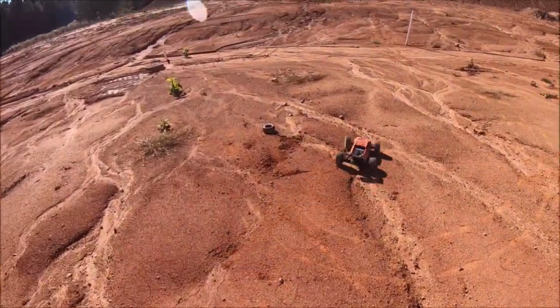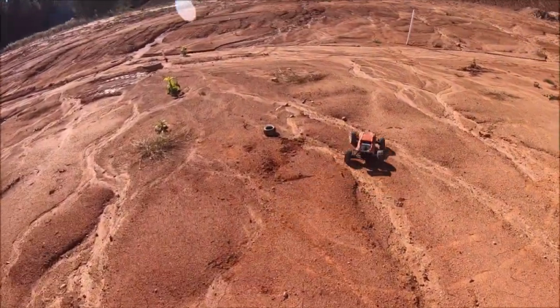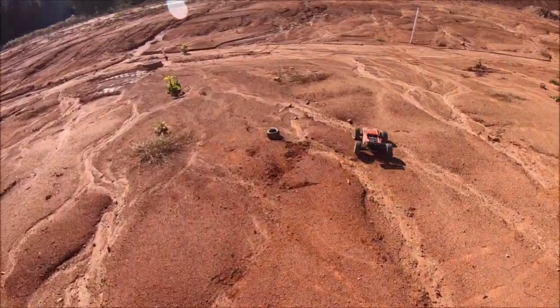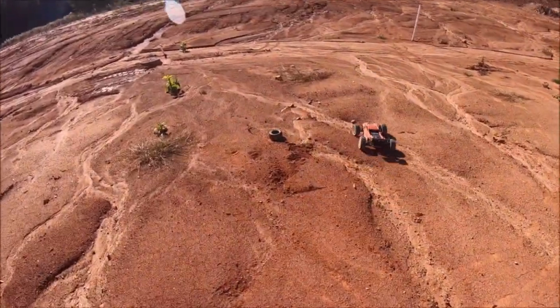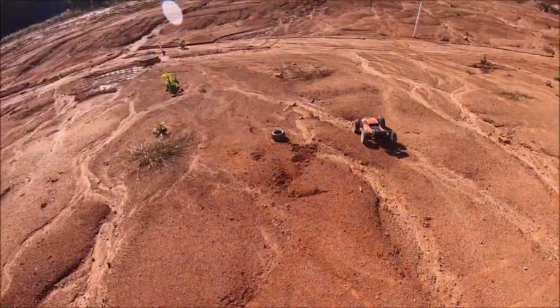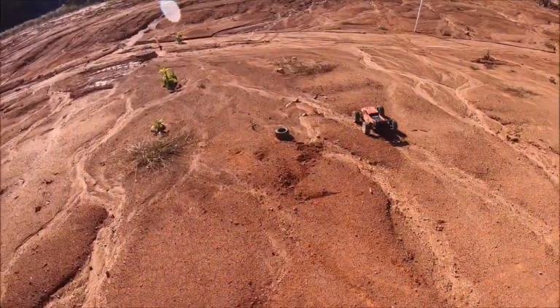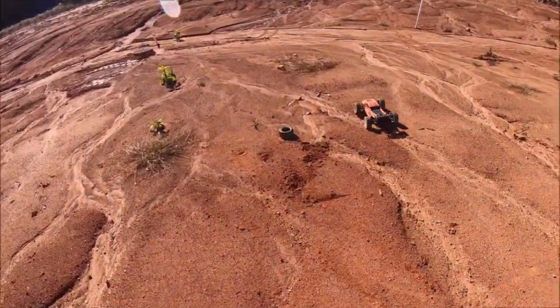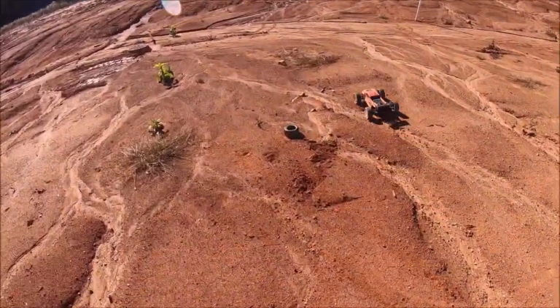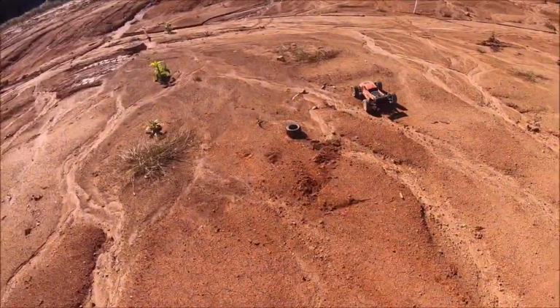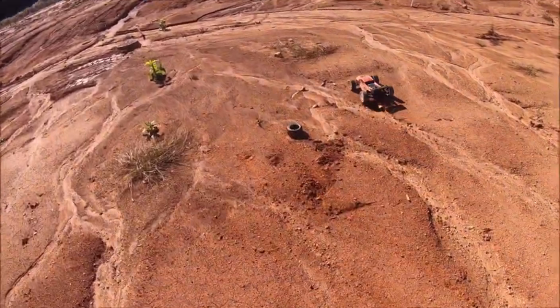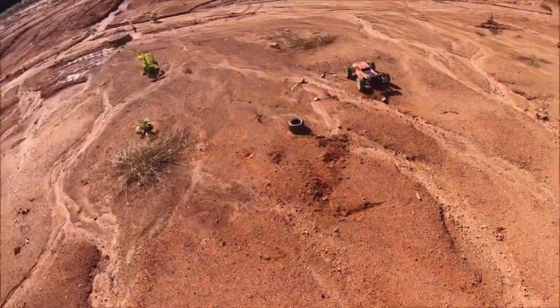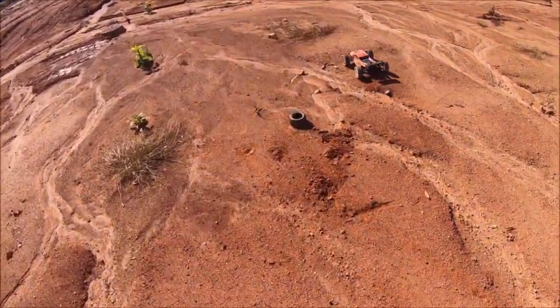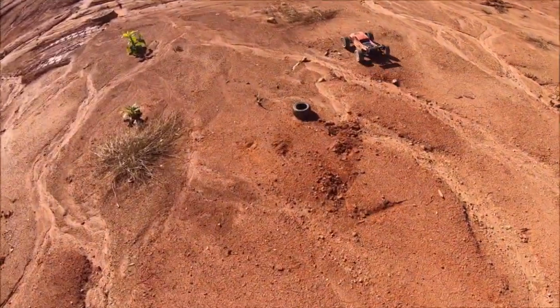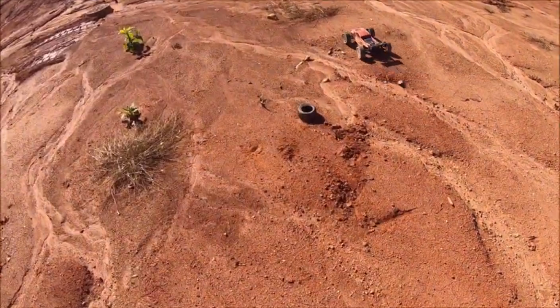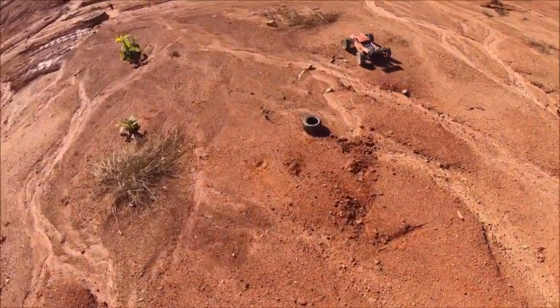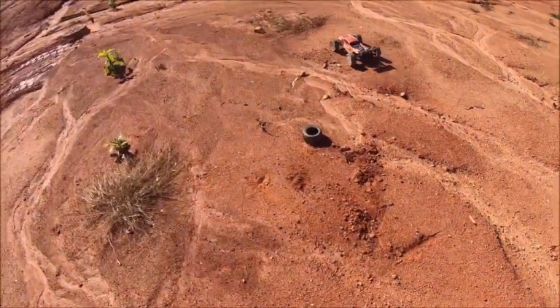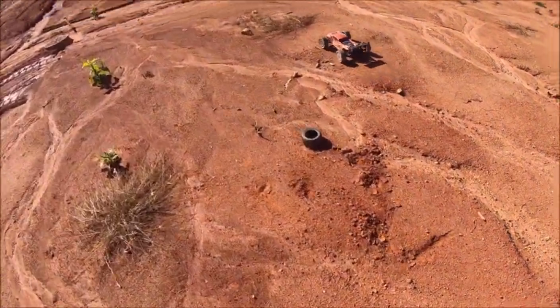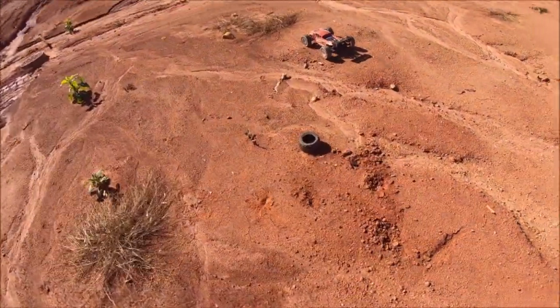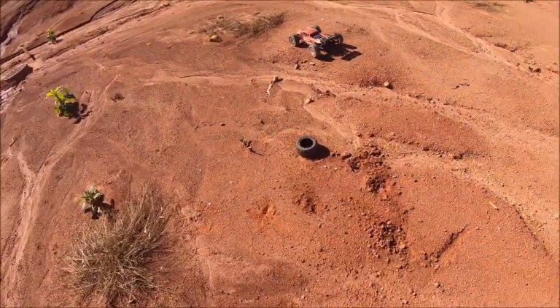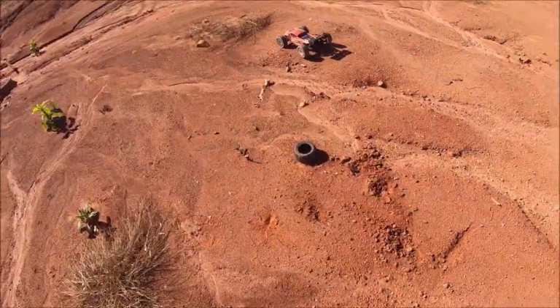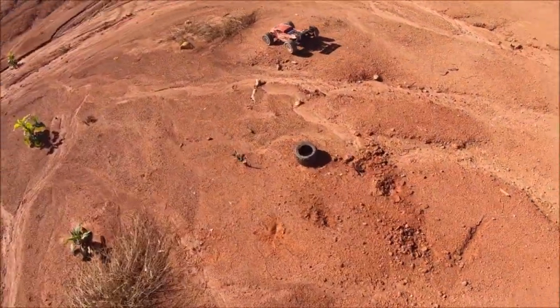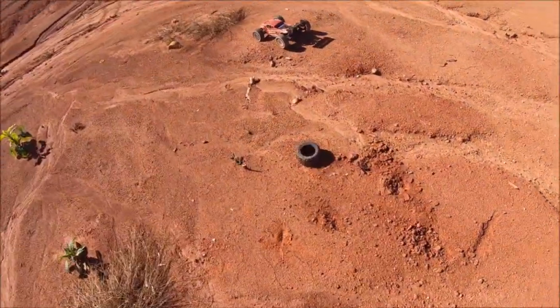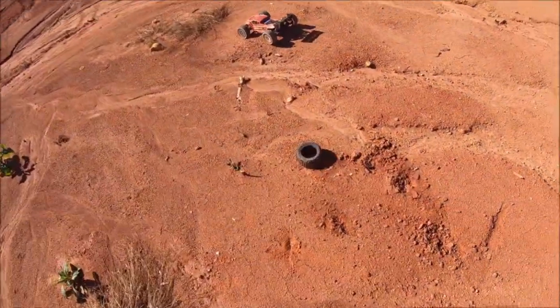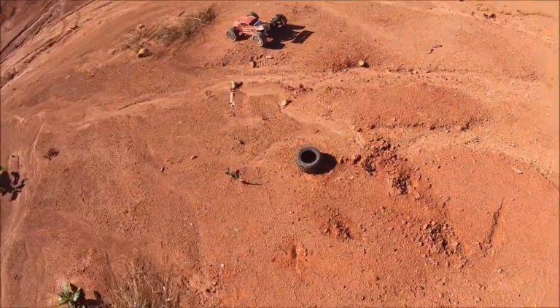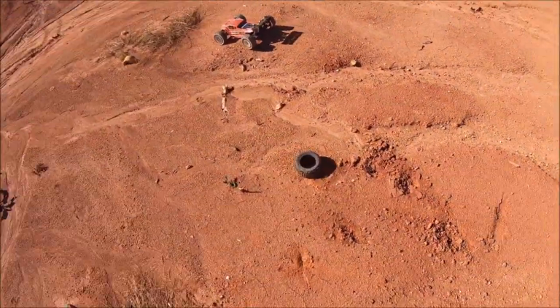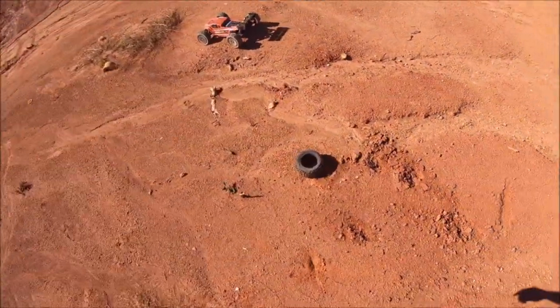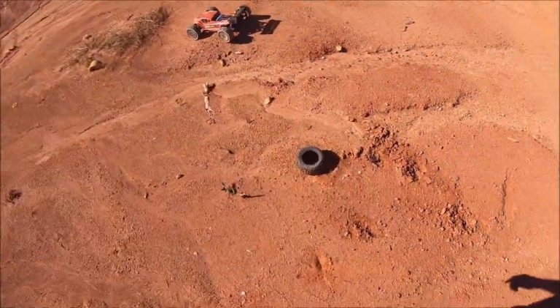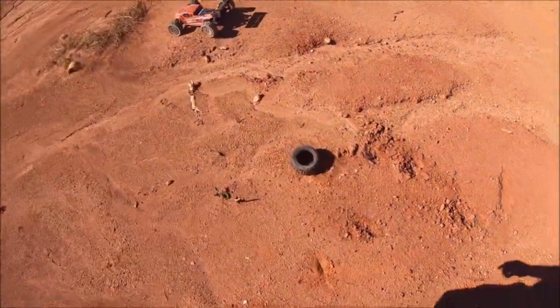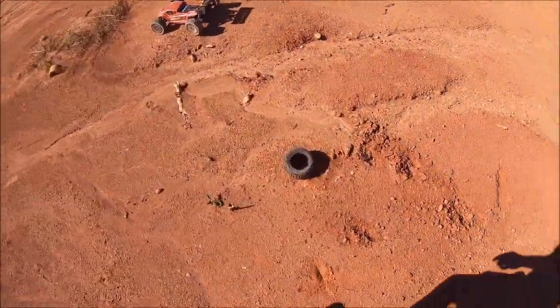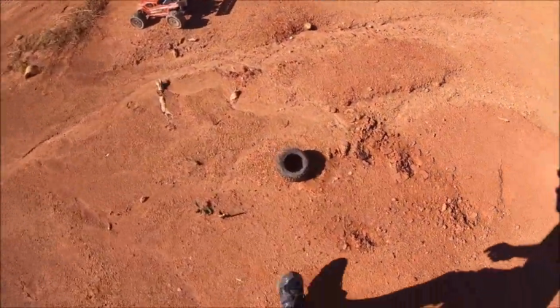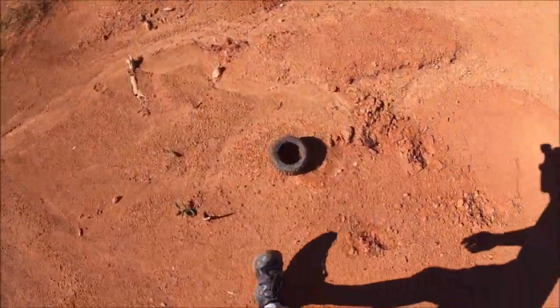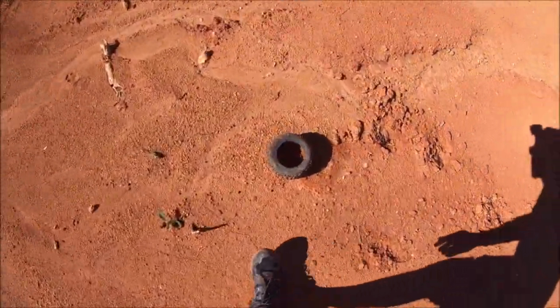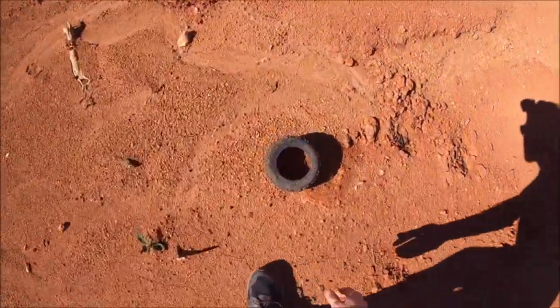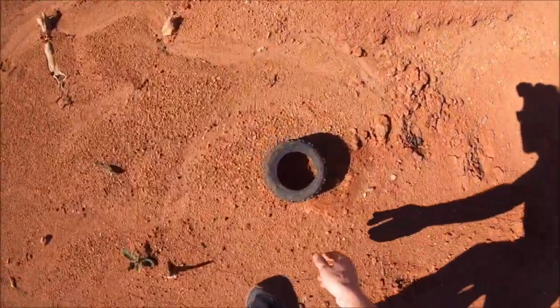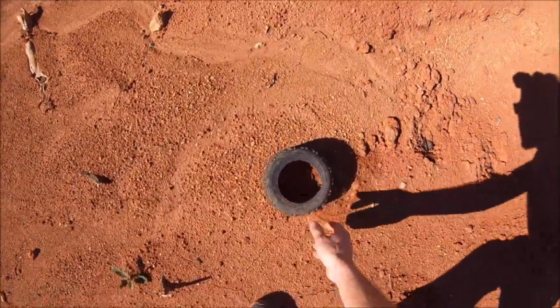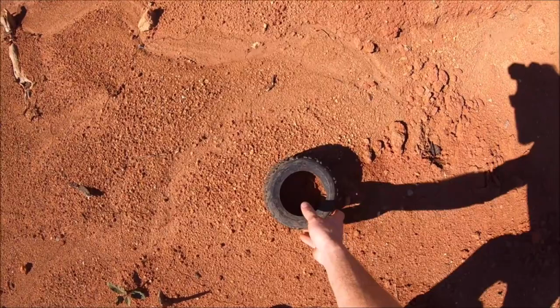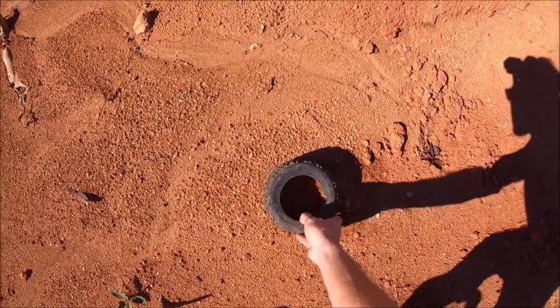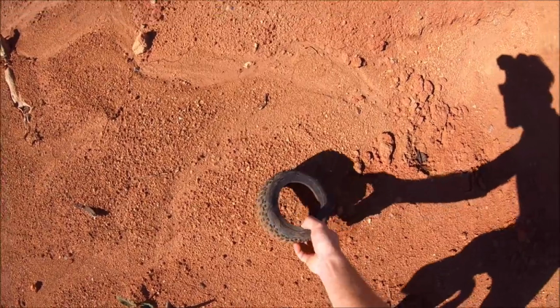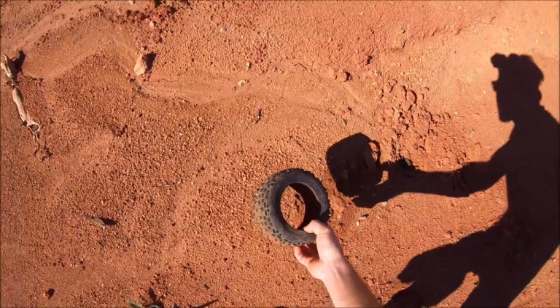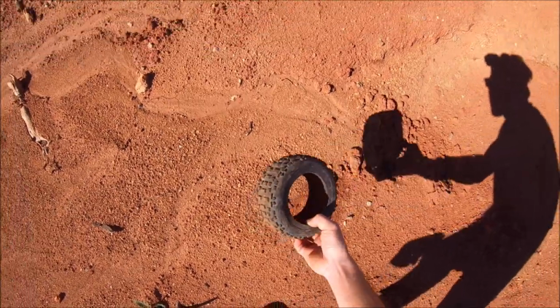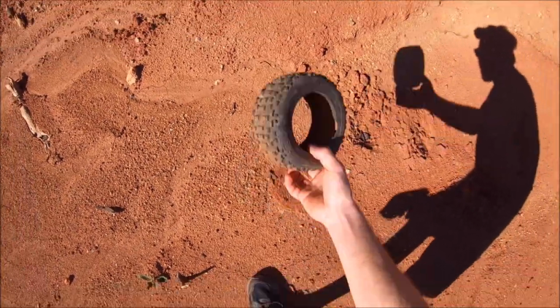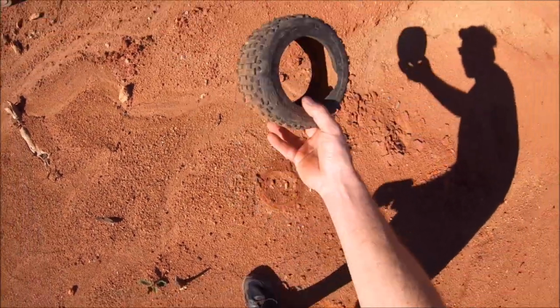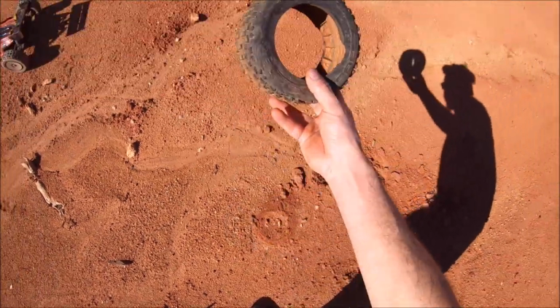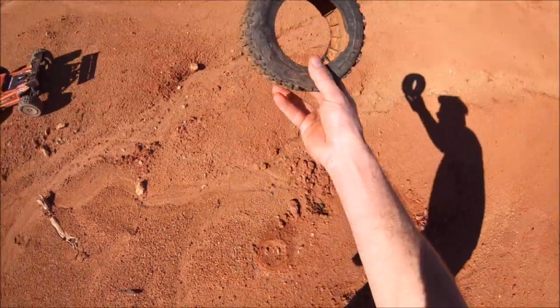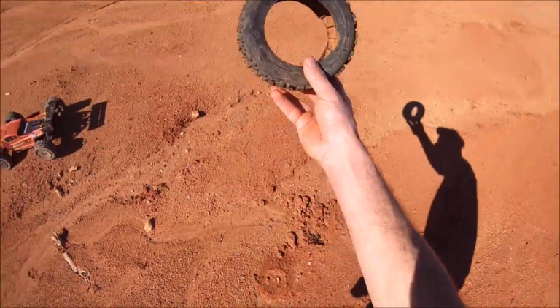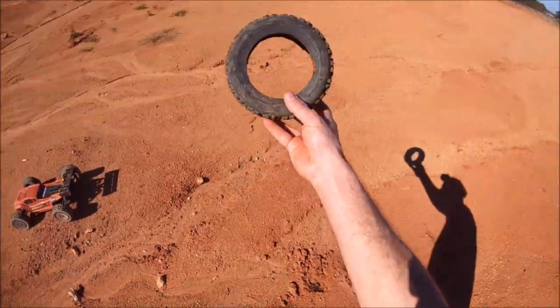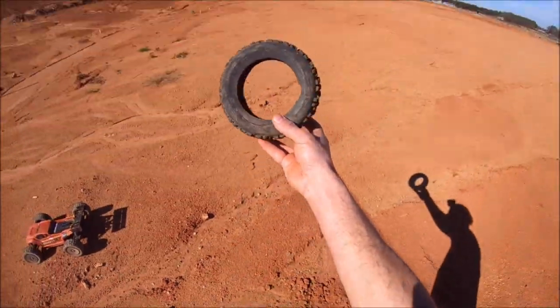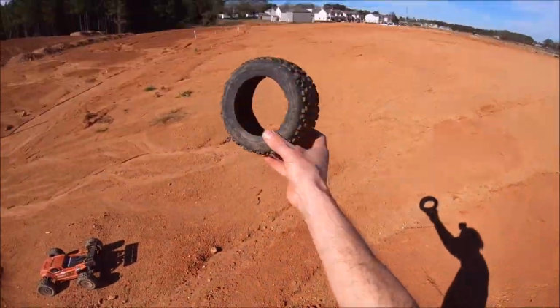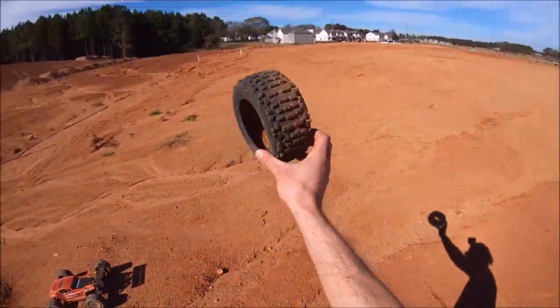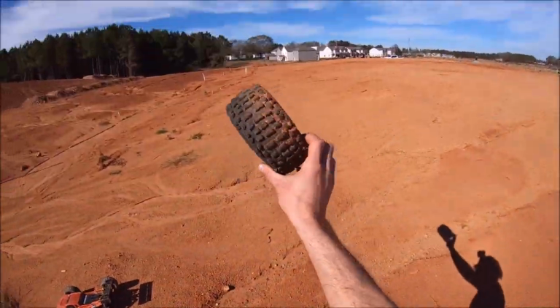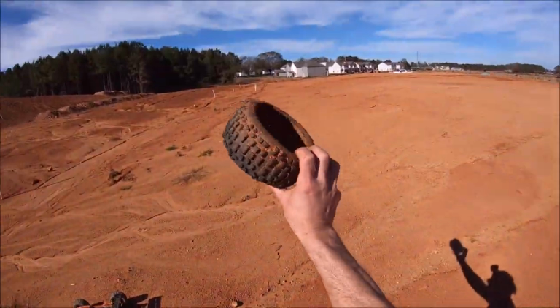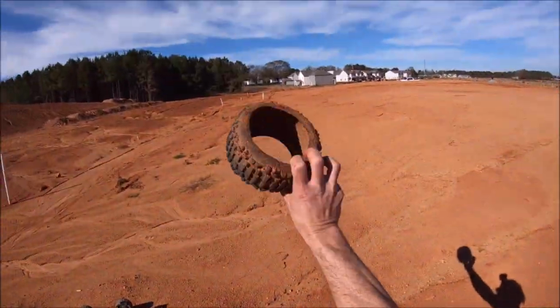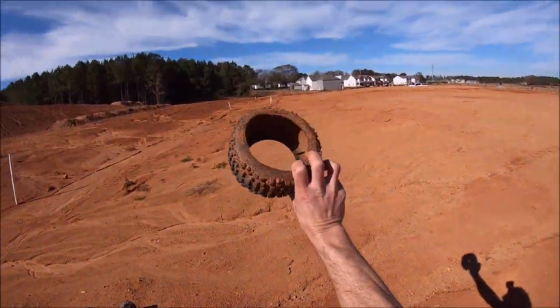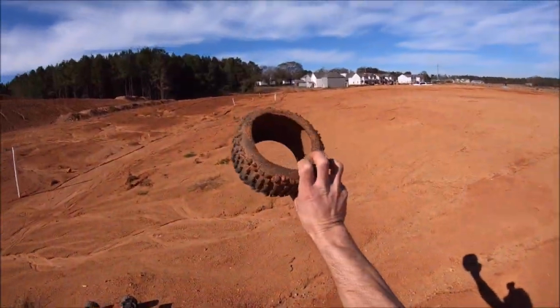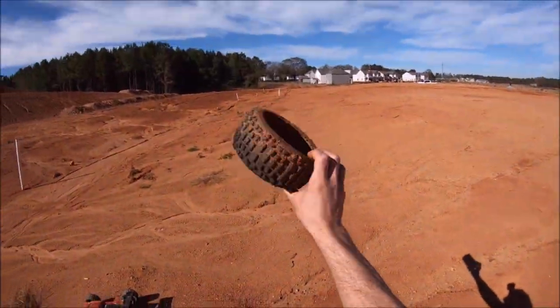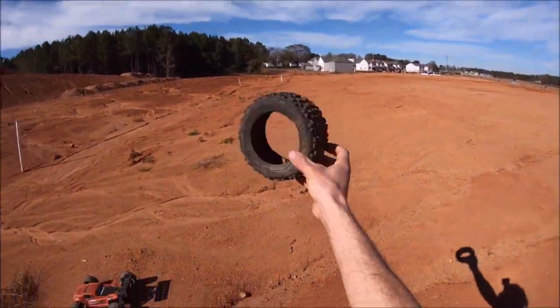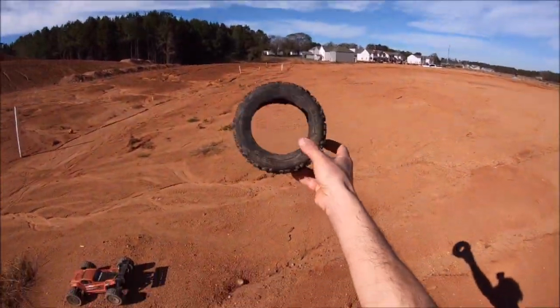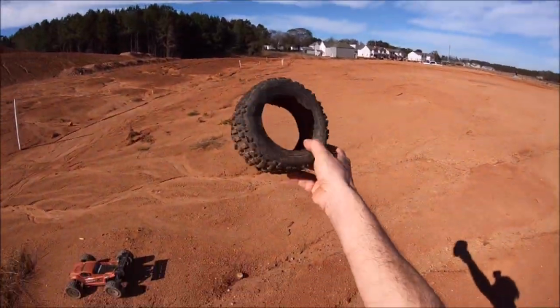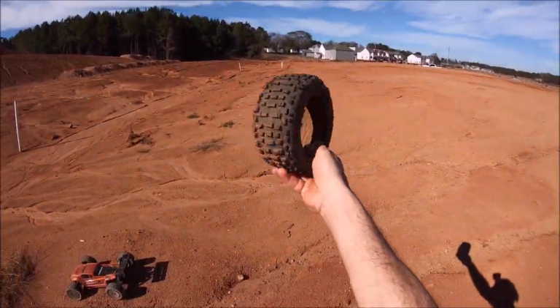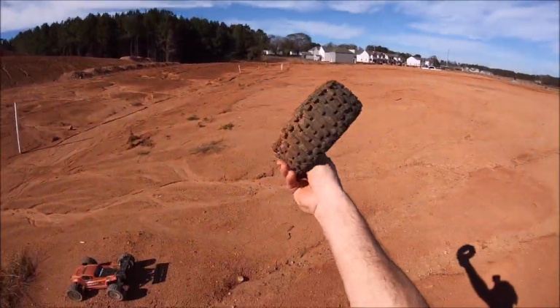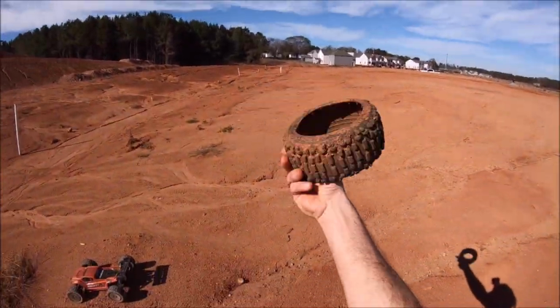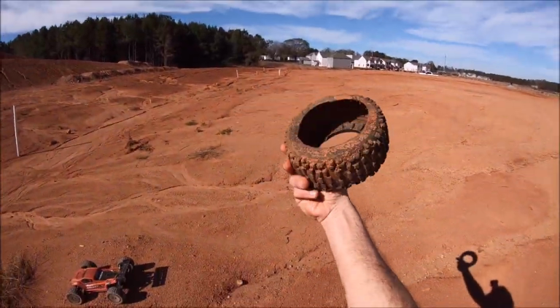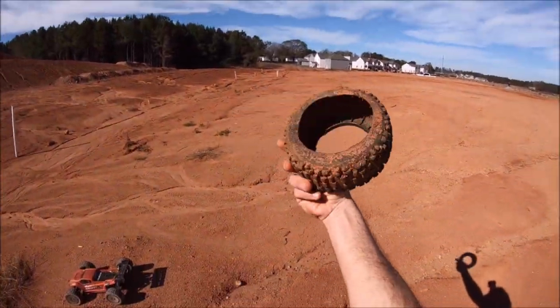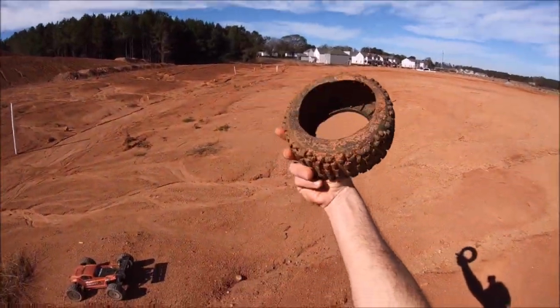Looks like some ancient RC artifacts out here — looks like a blown backflip.